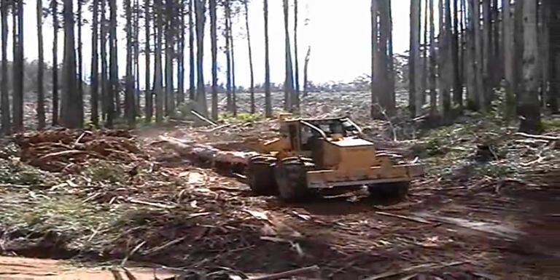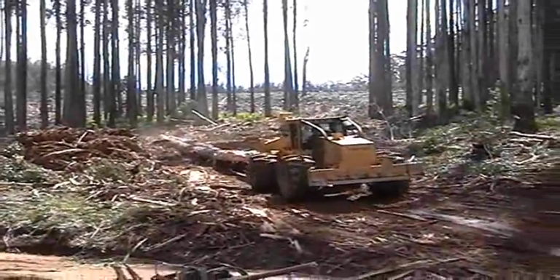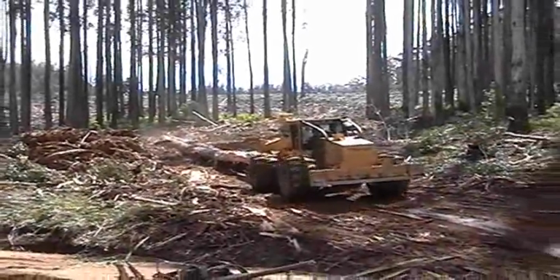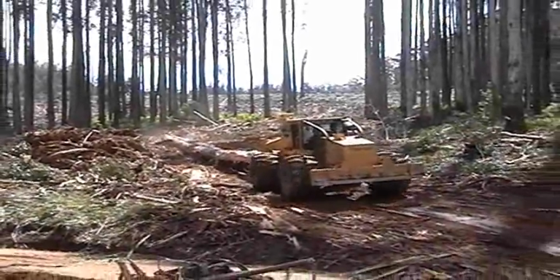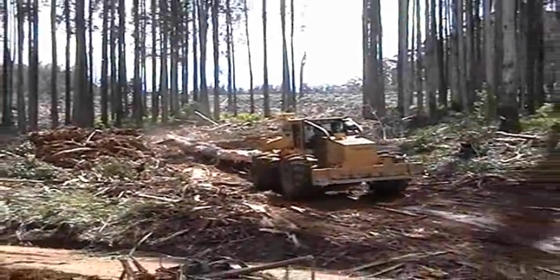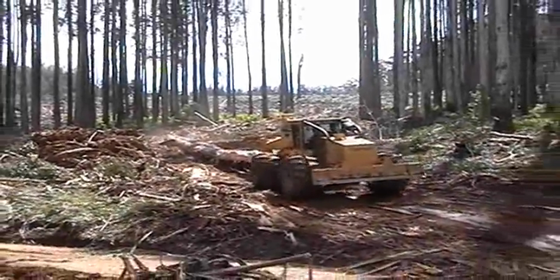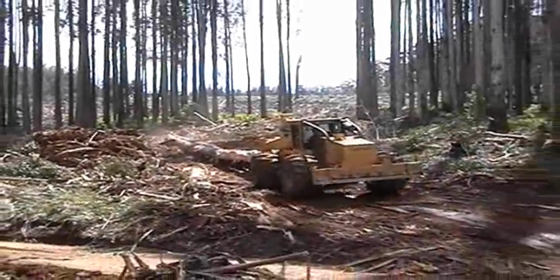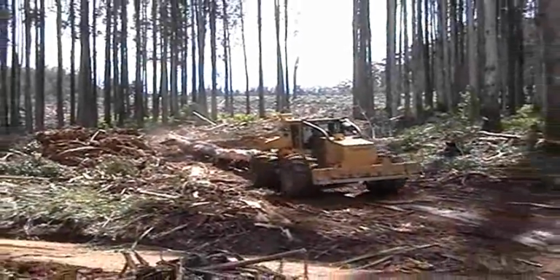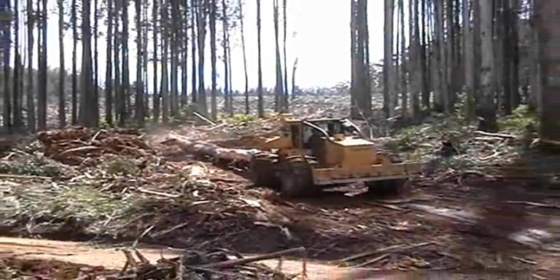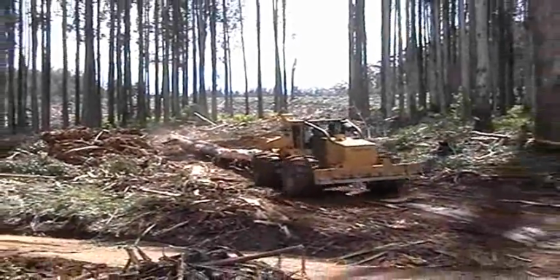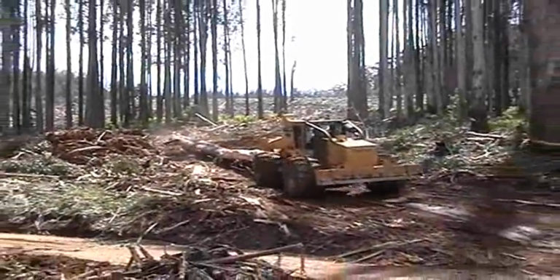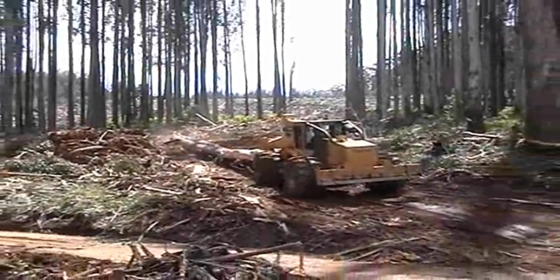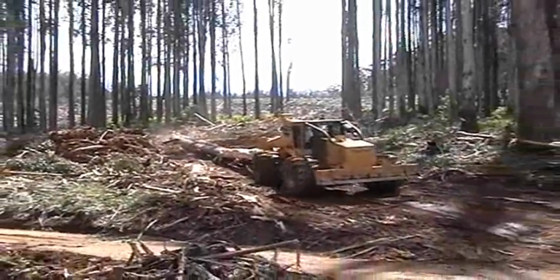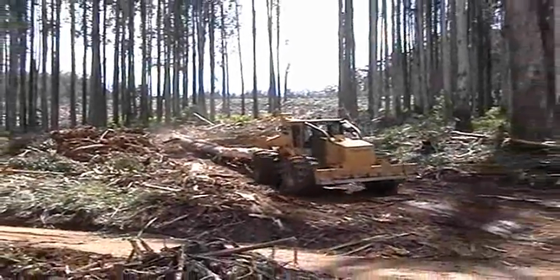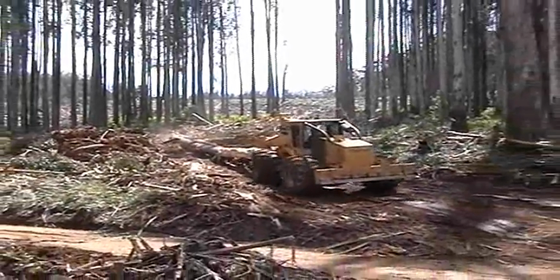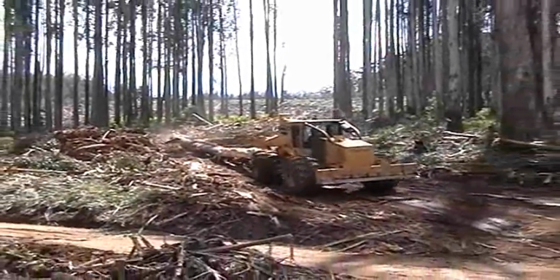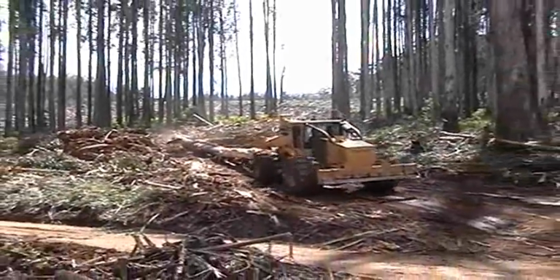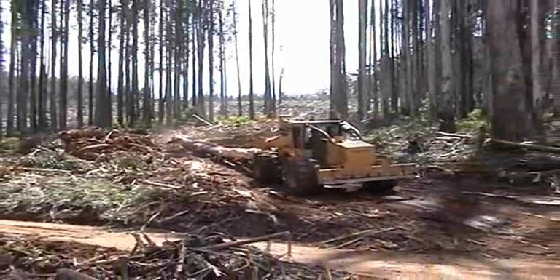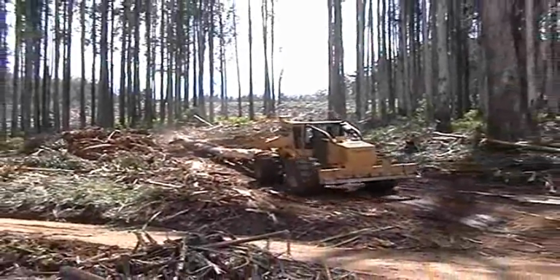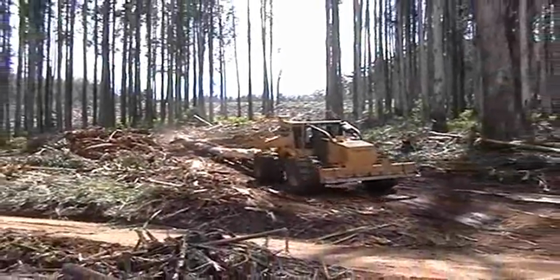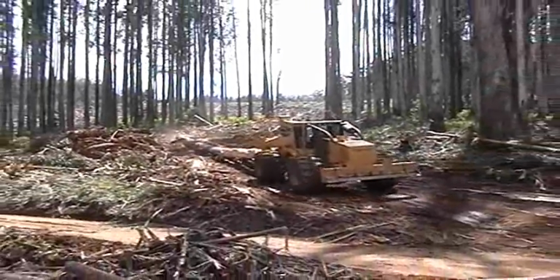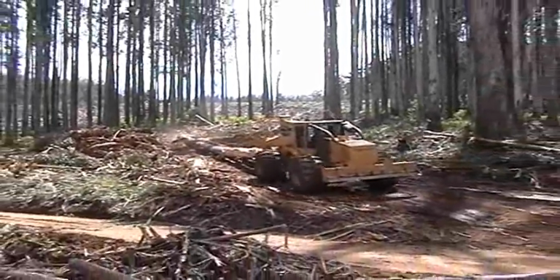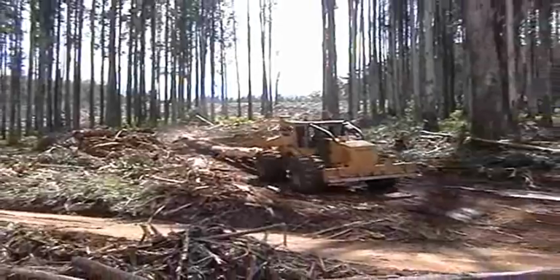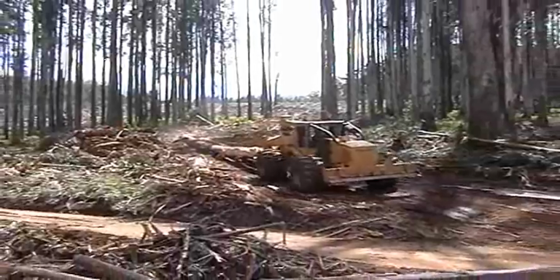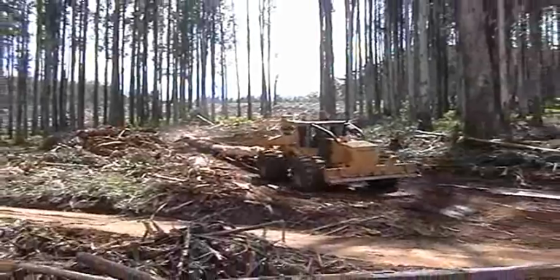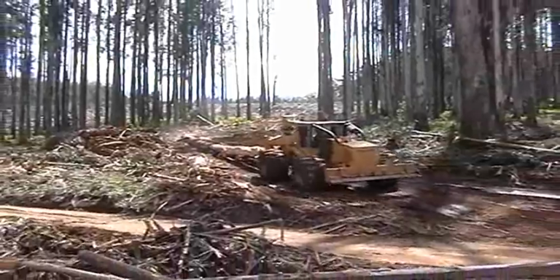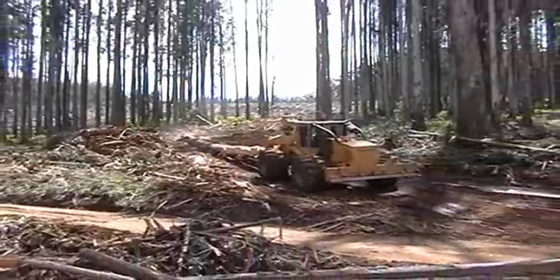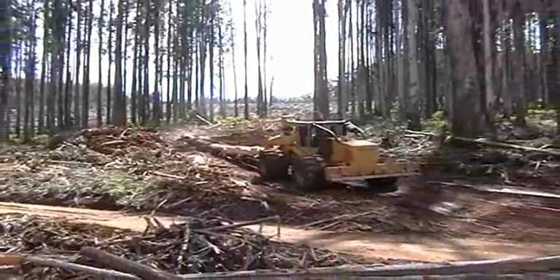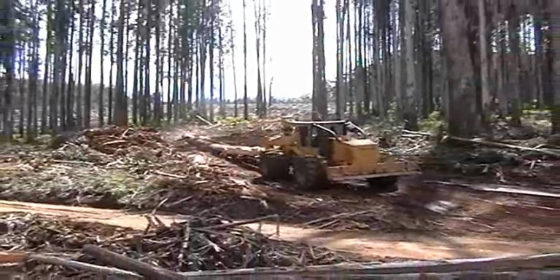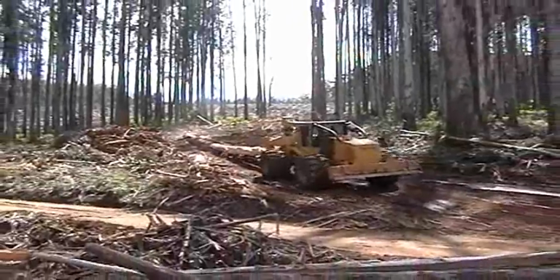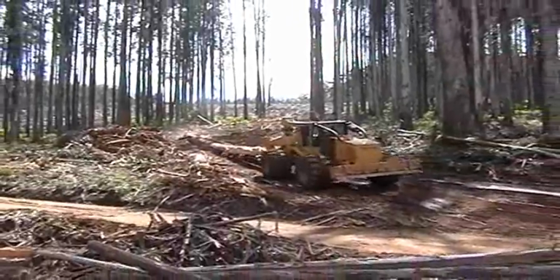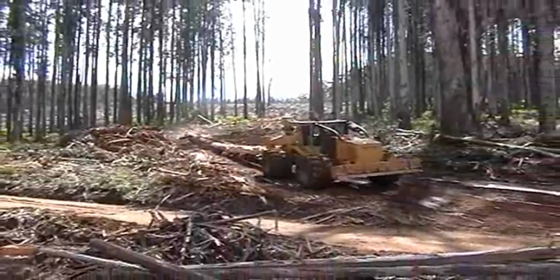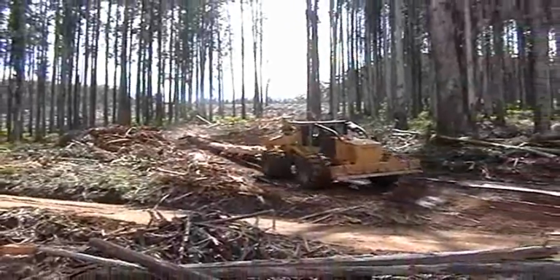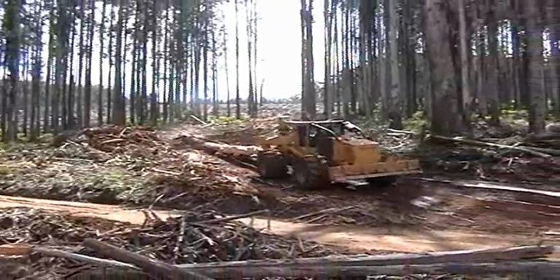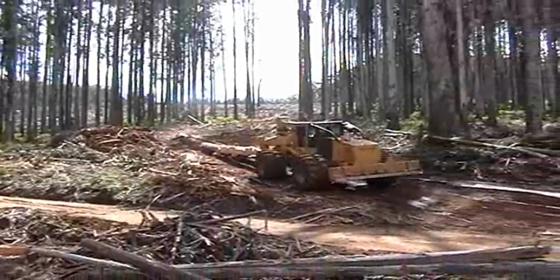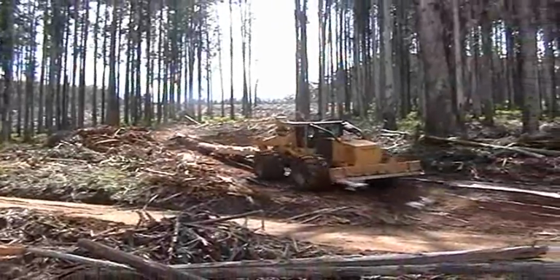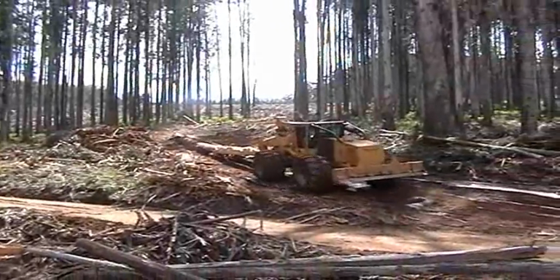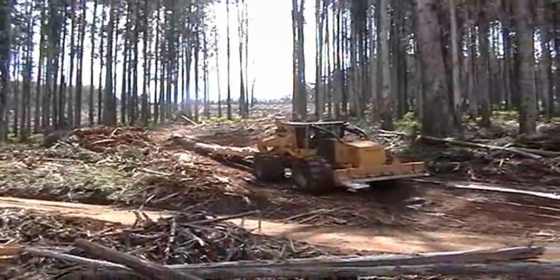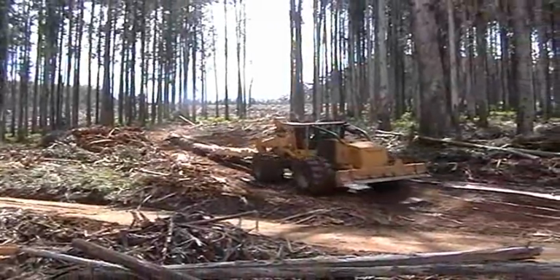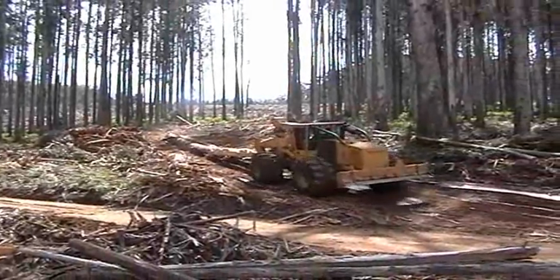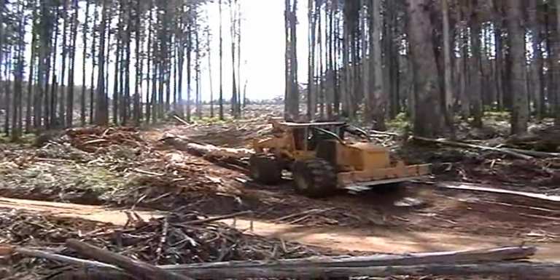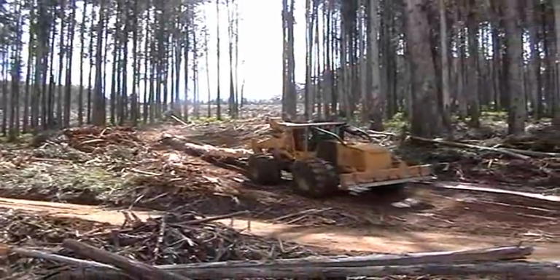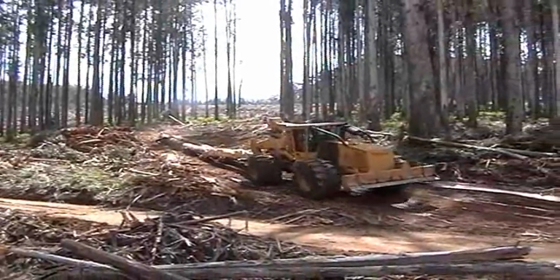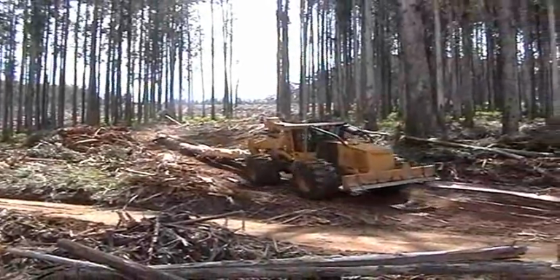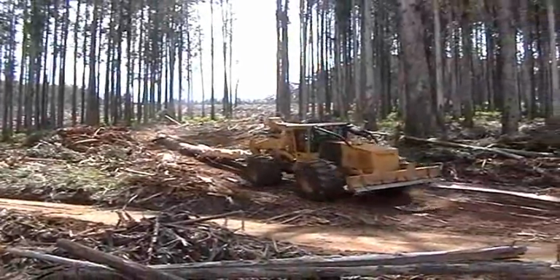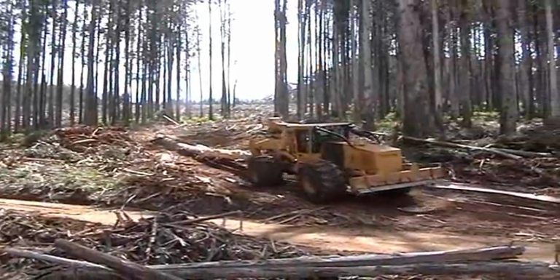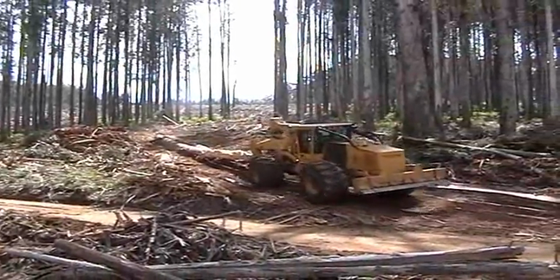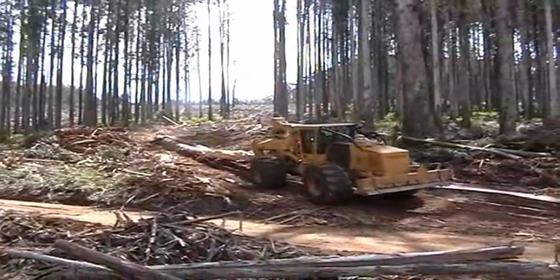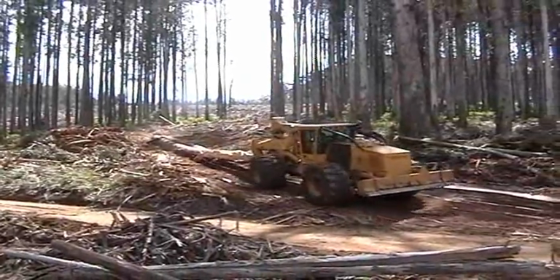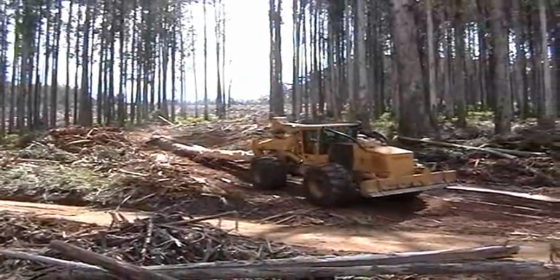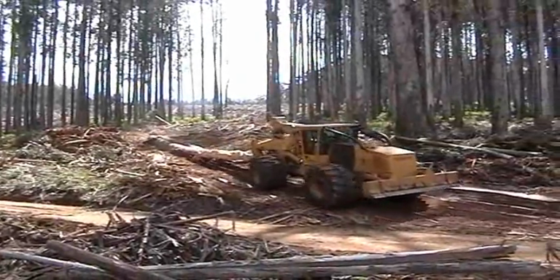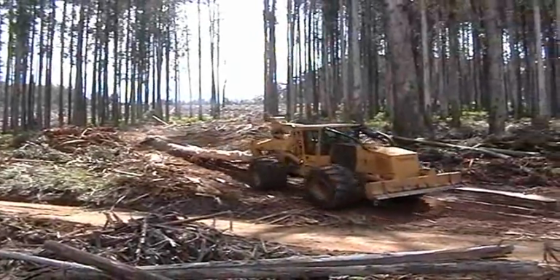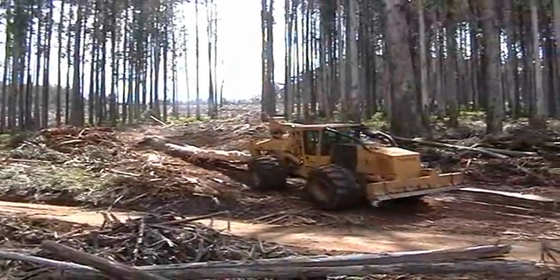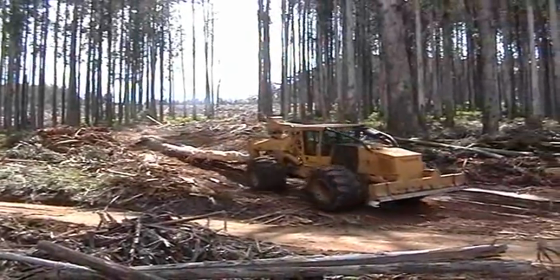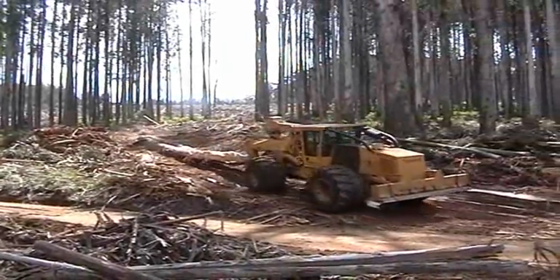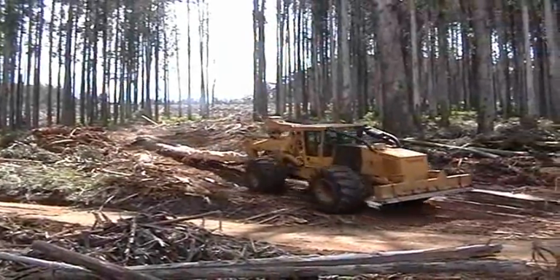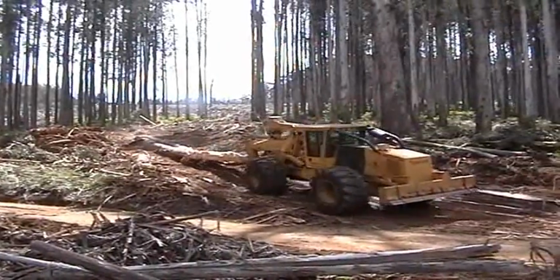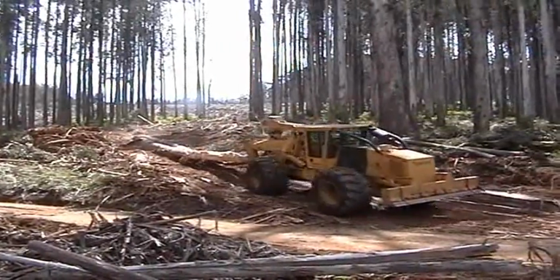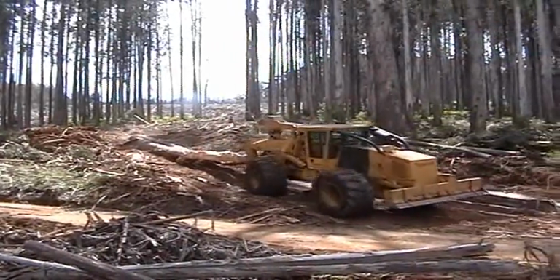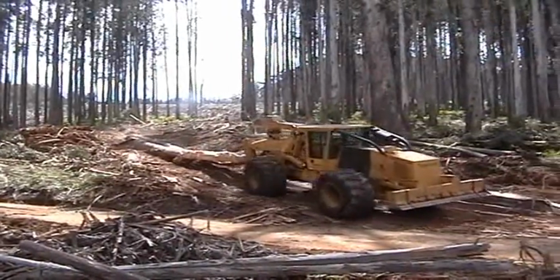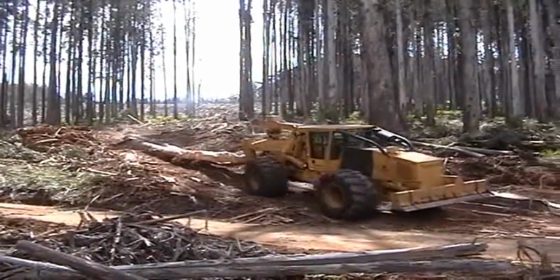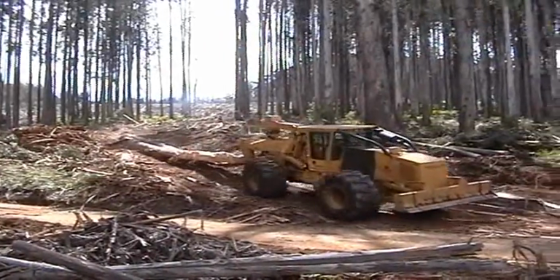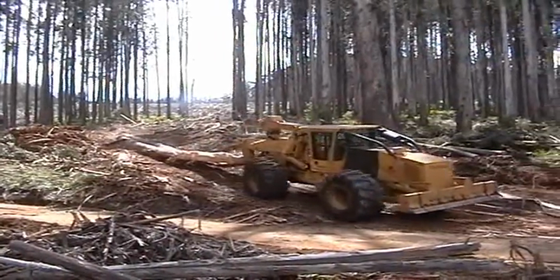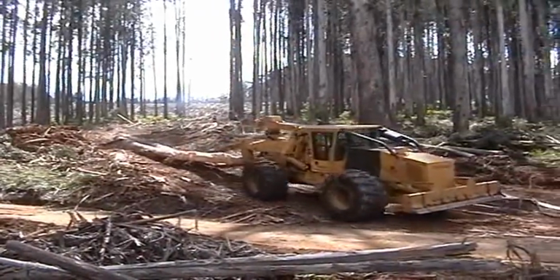The L830 skids three and a half to four ton mountain ash trees, measuring up to 50 meters in length in Tasmania.